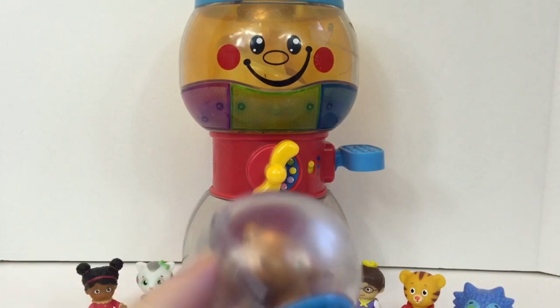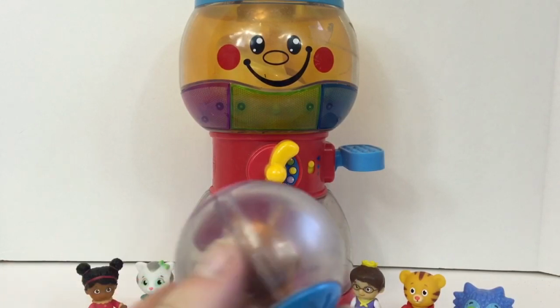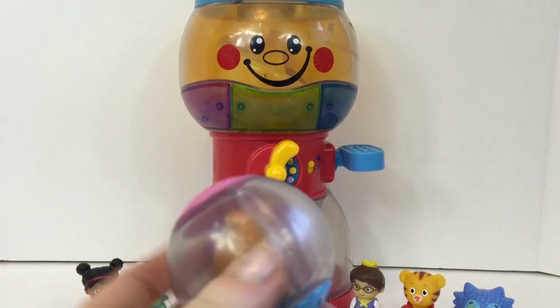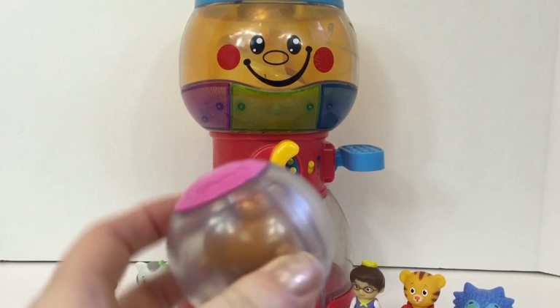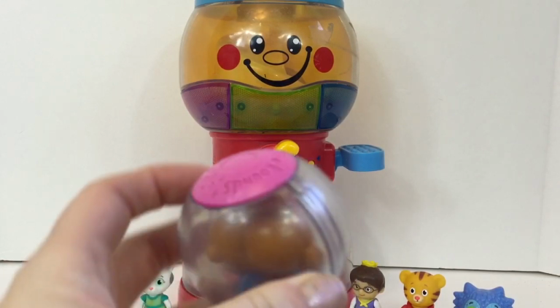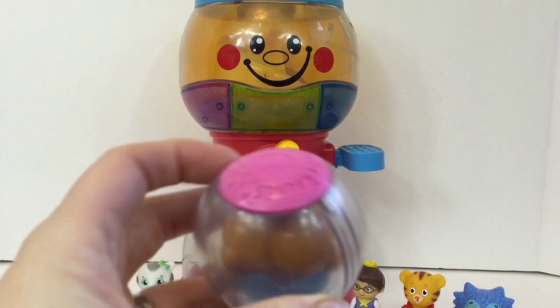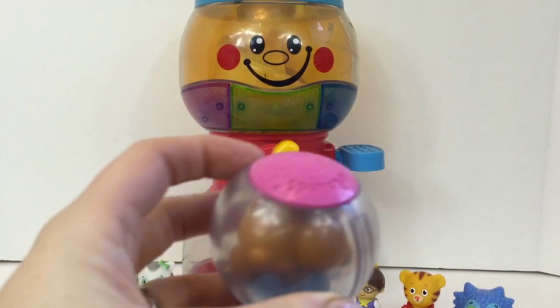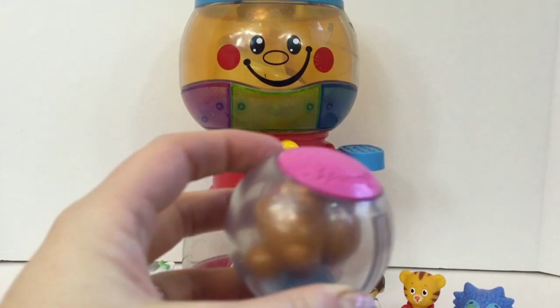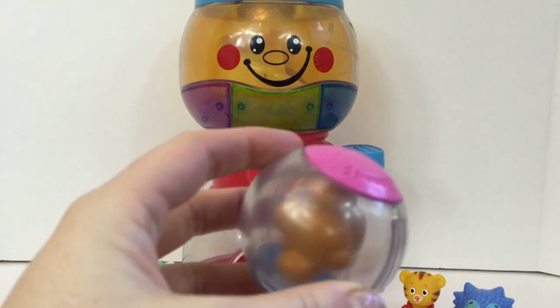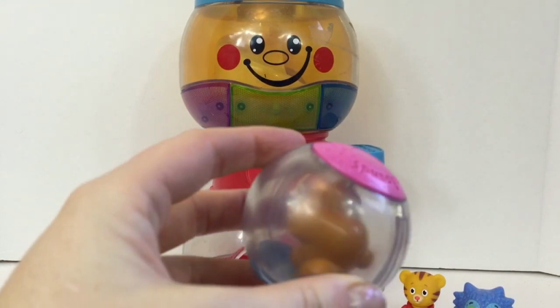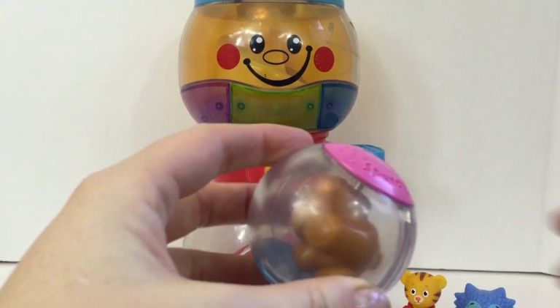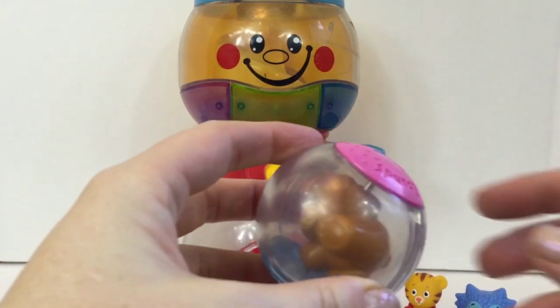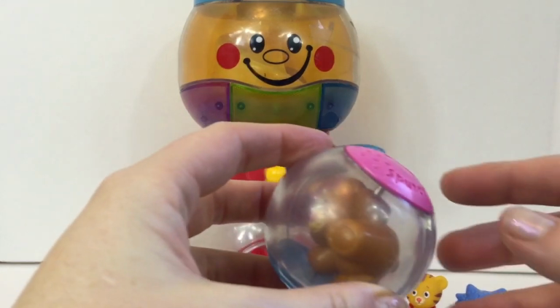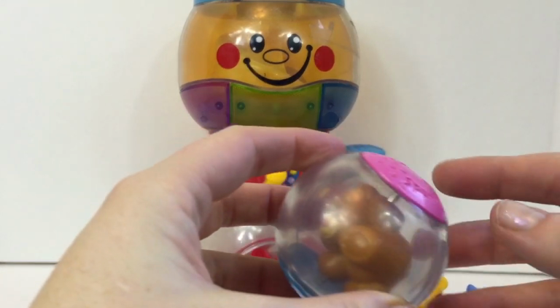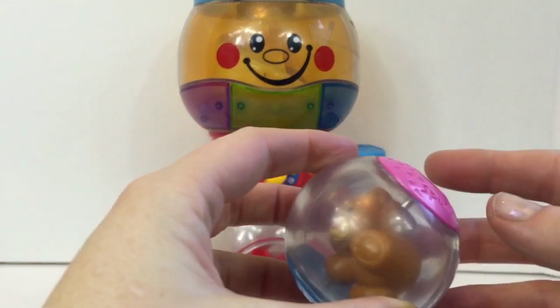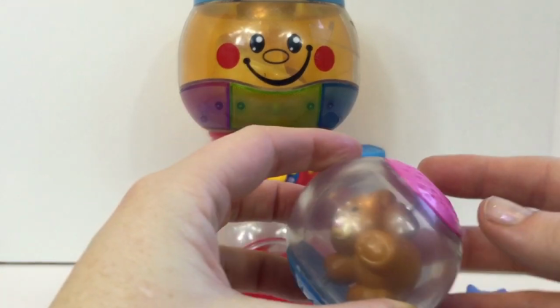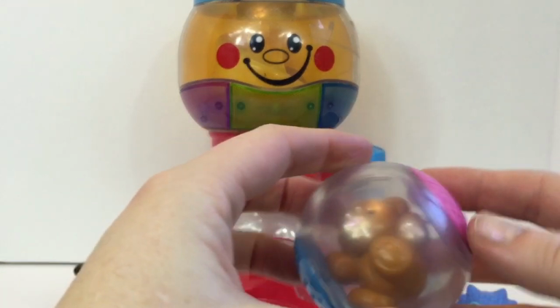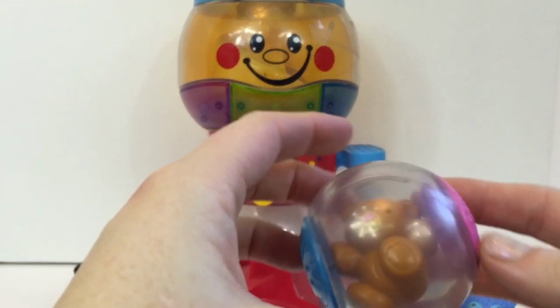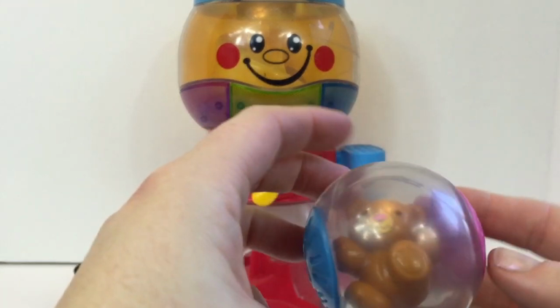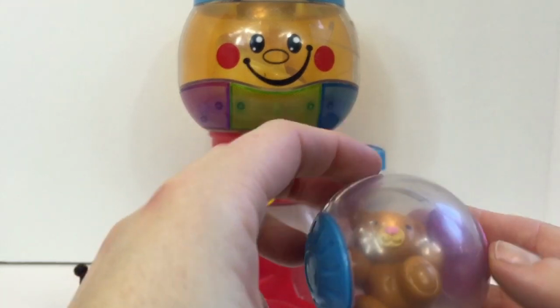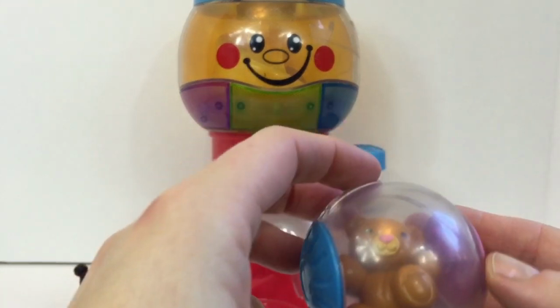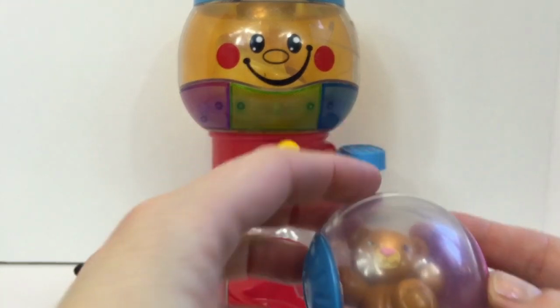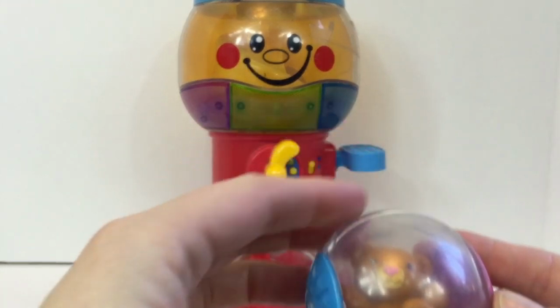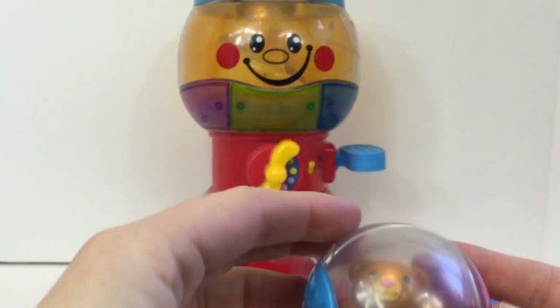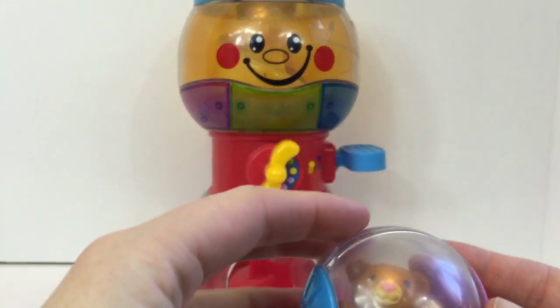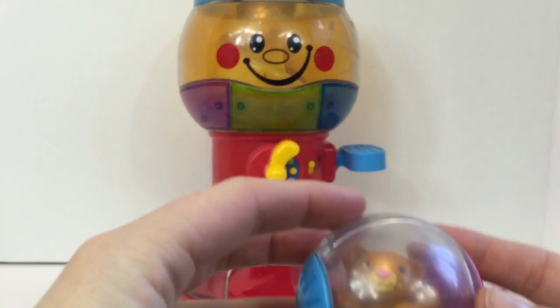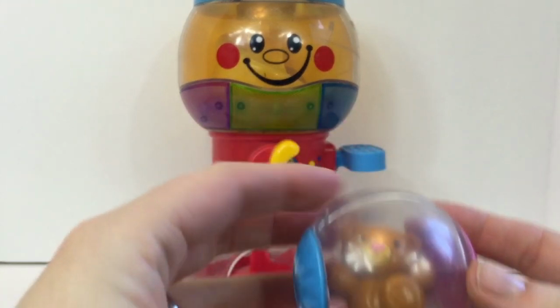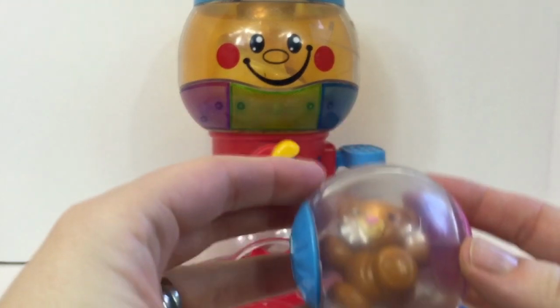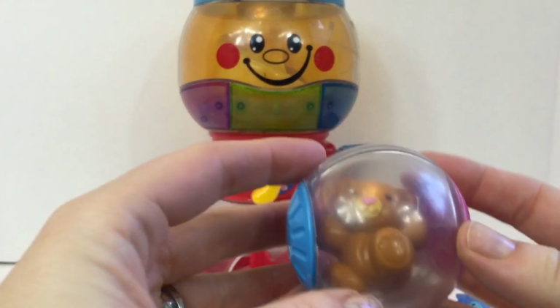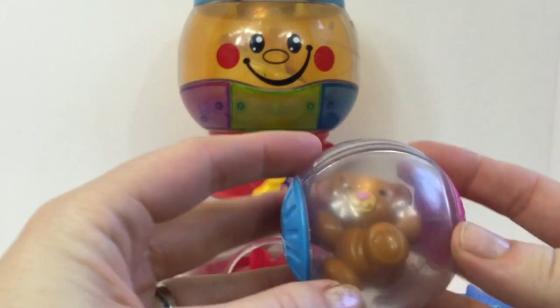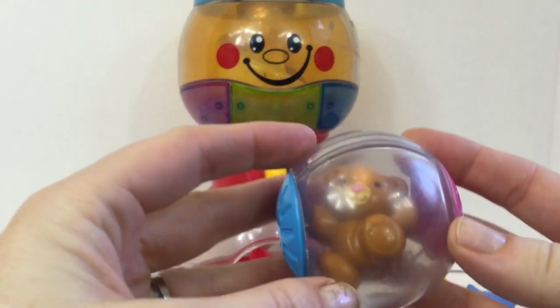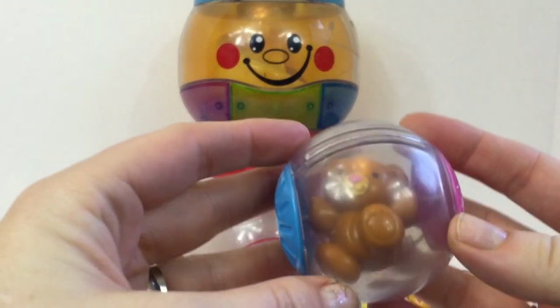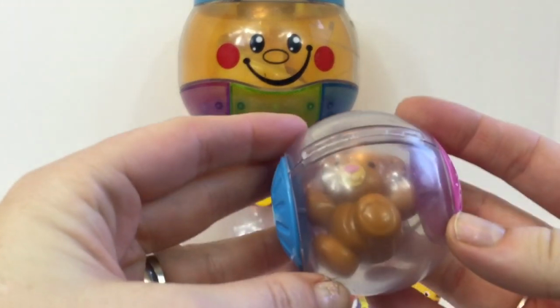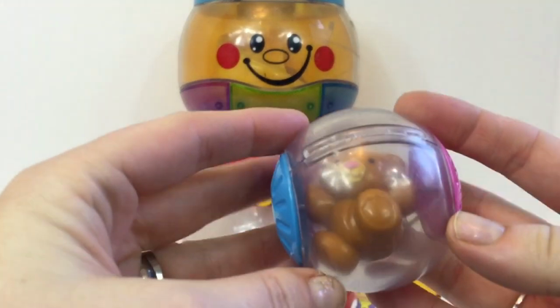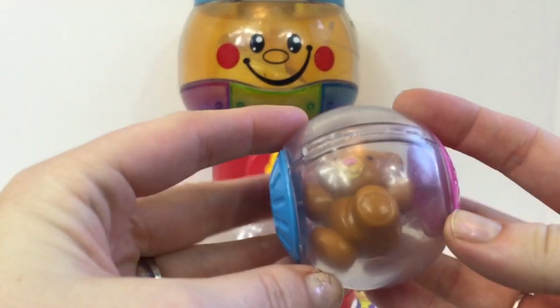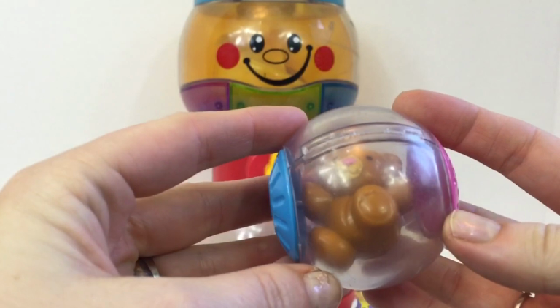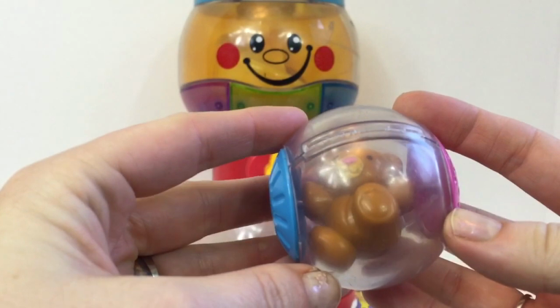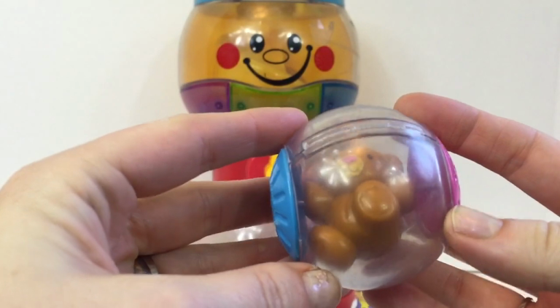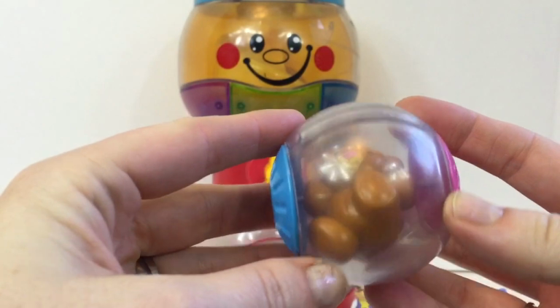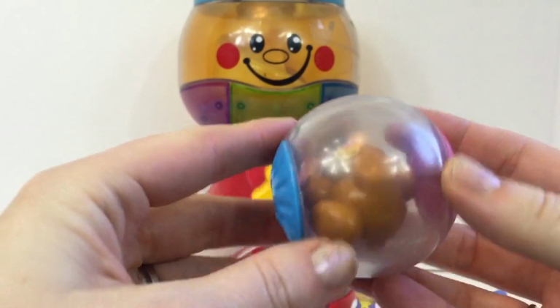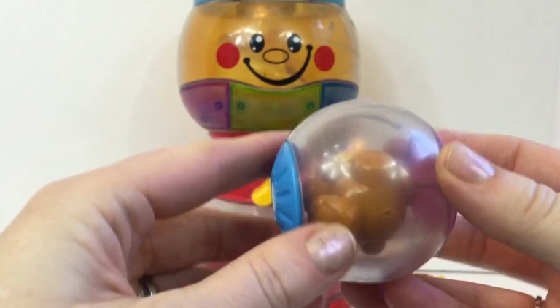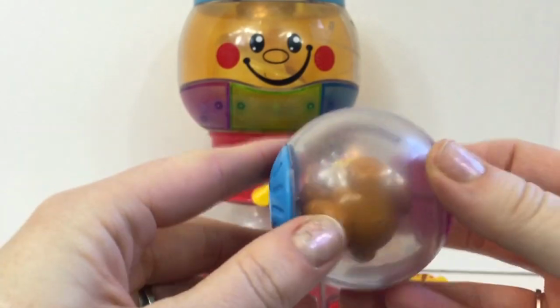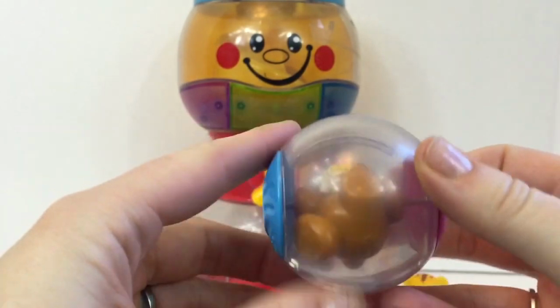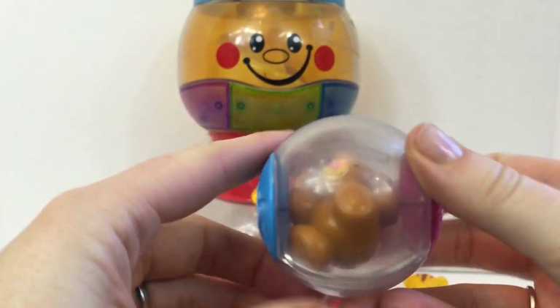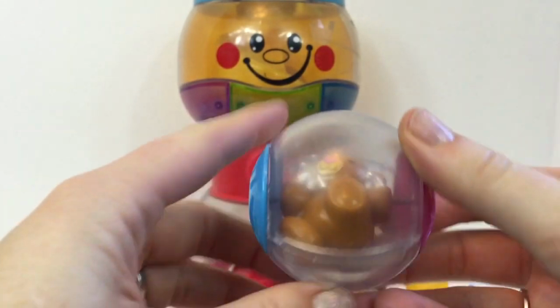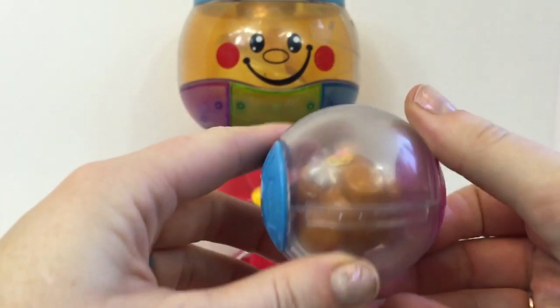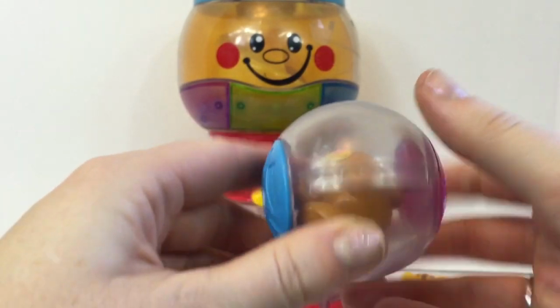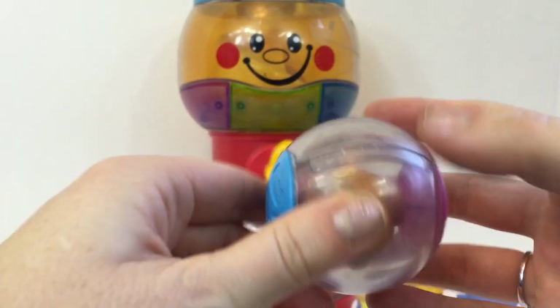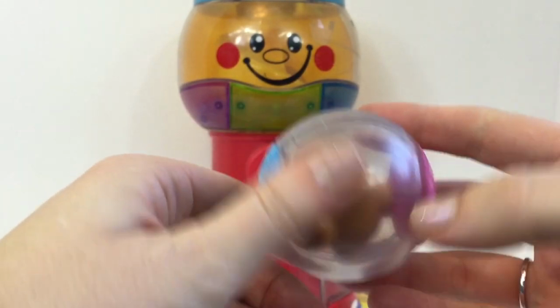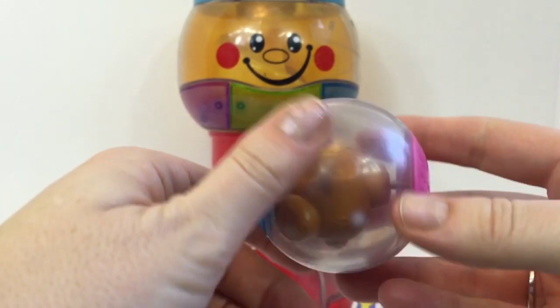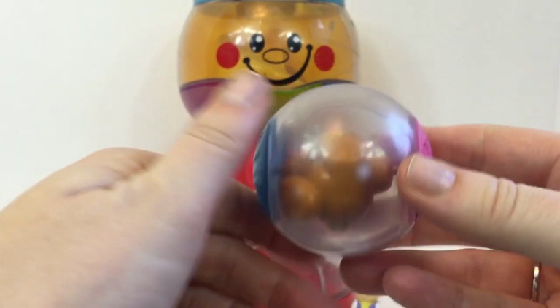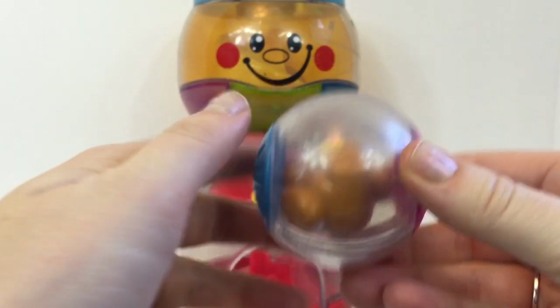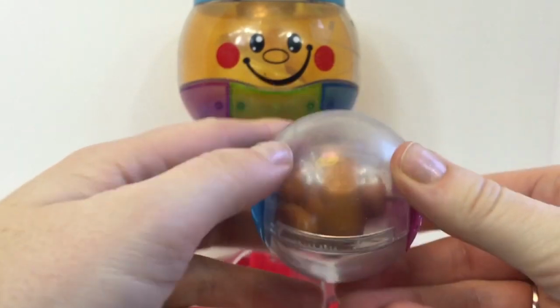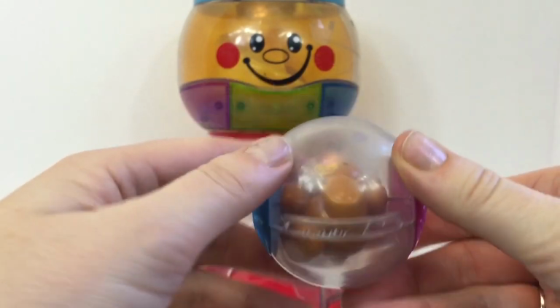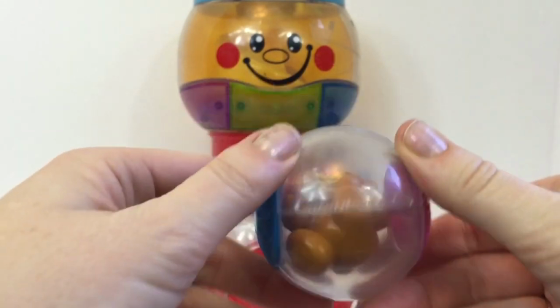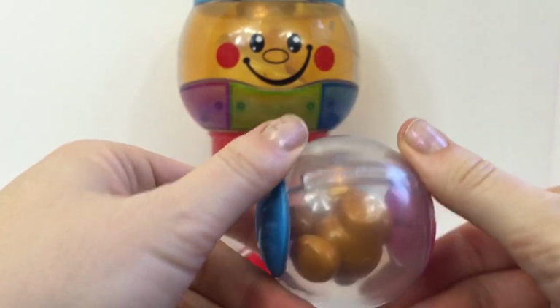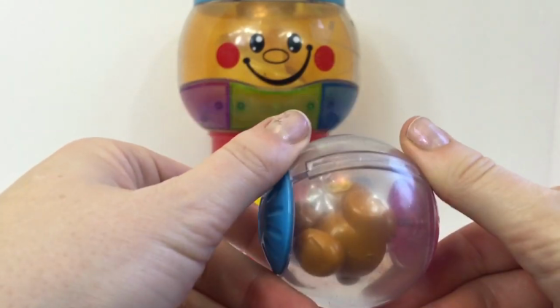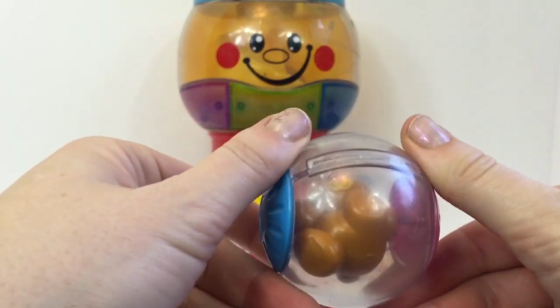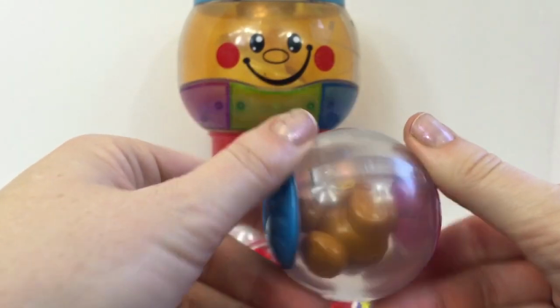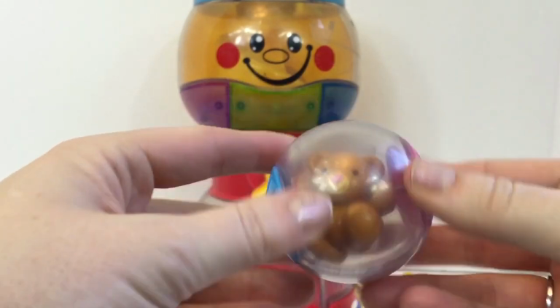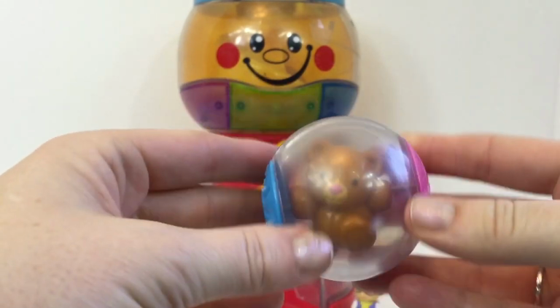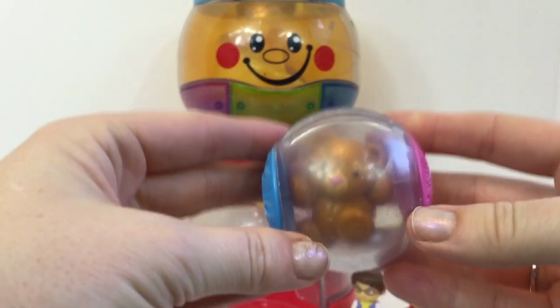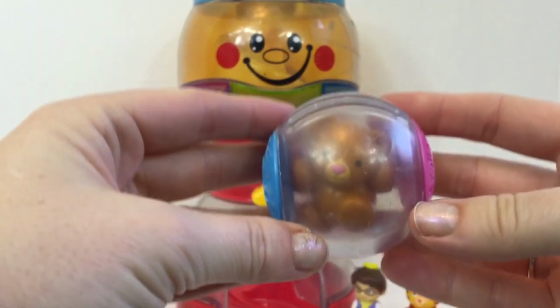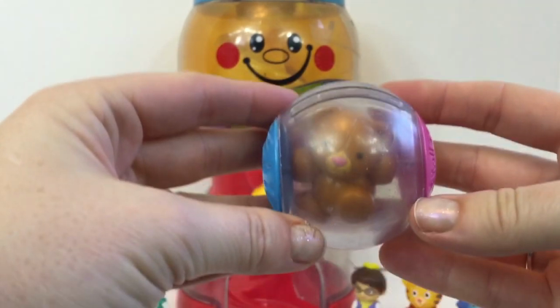The next gumball has a little brown teddy bear inside of it. And he spins round and round.